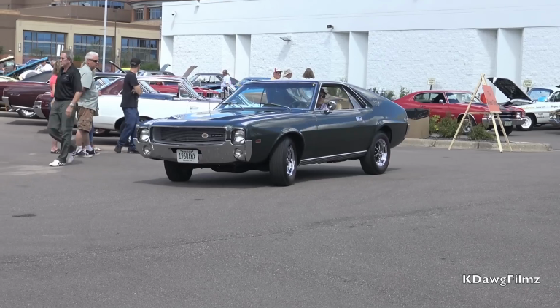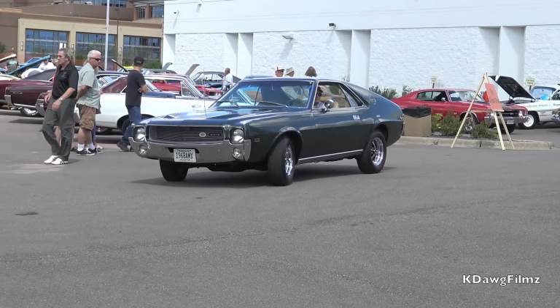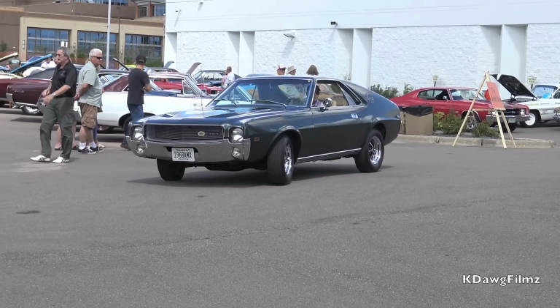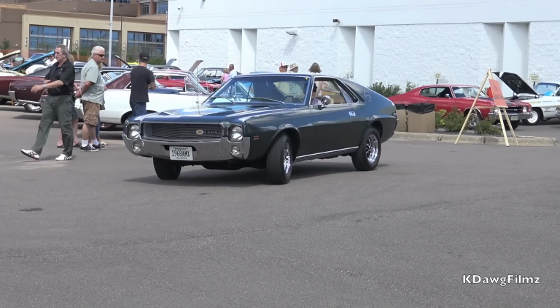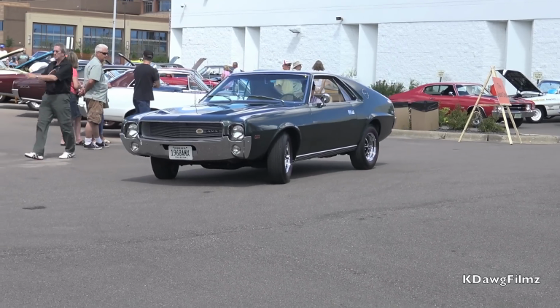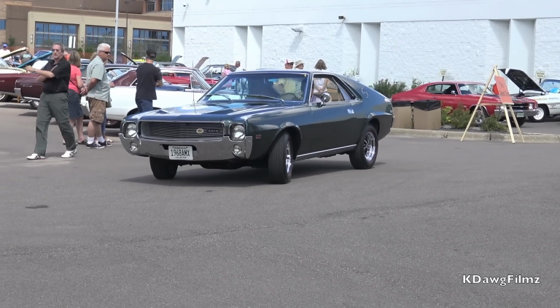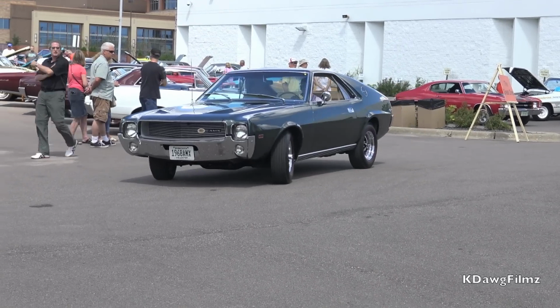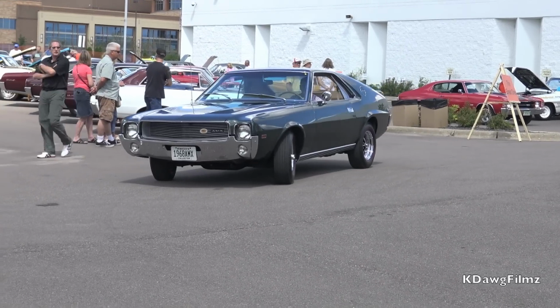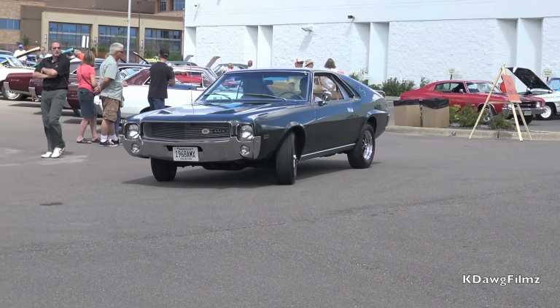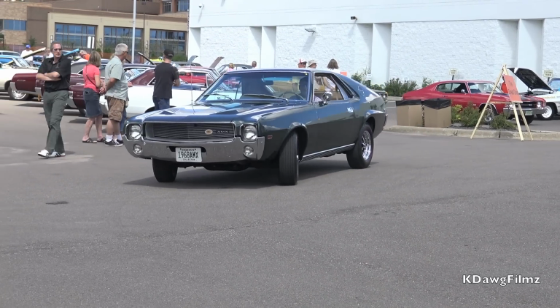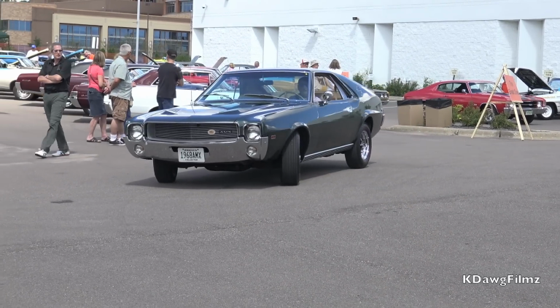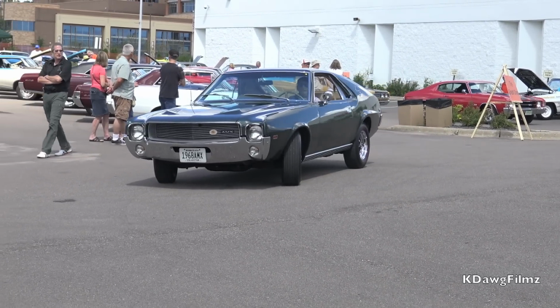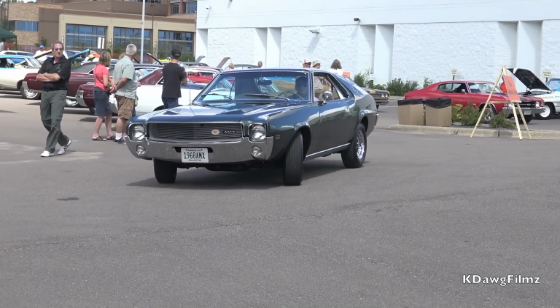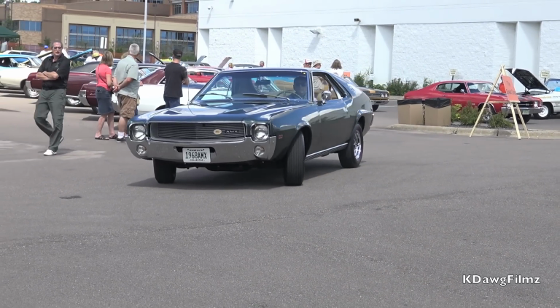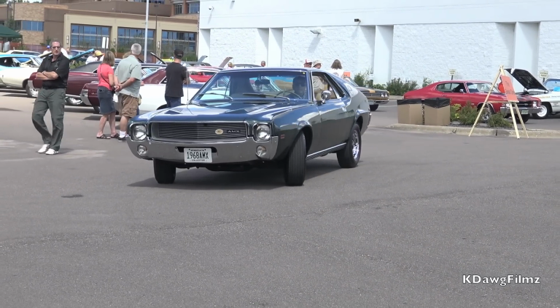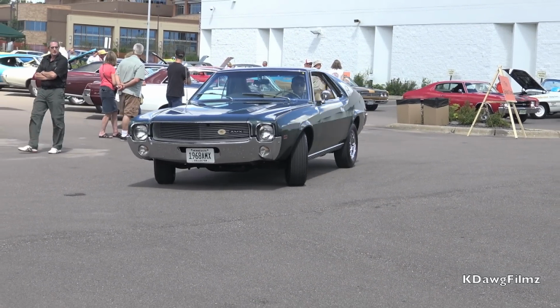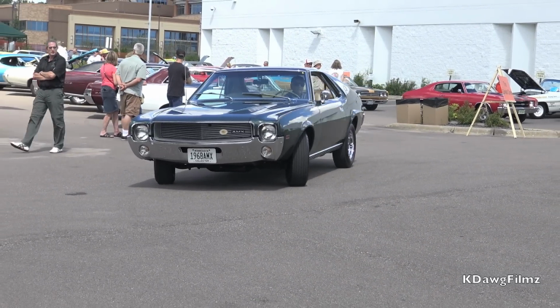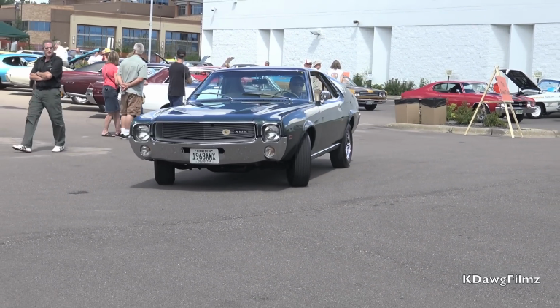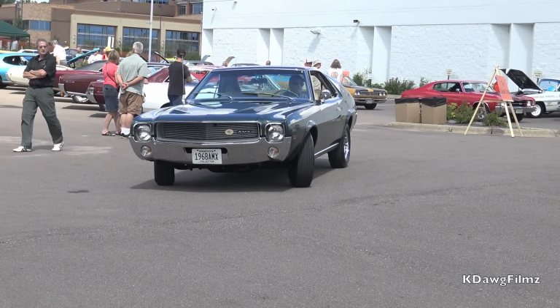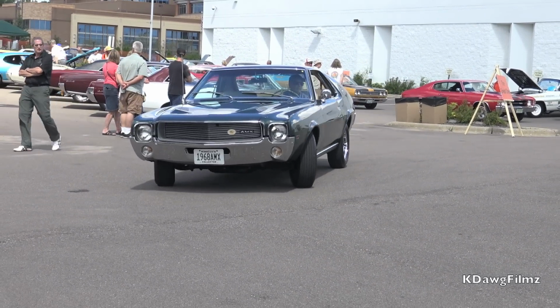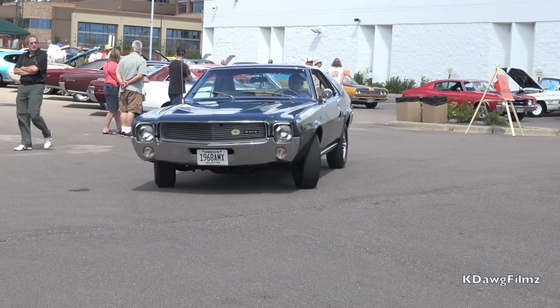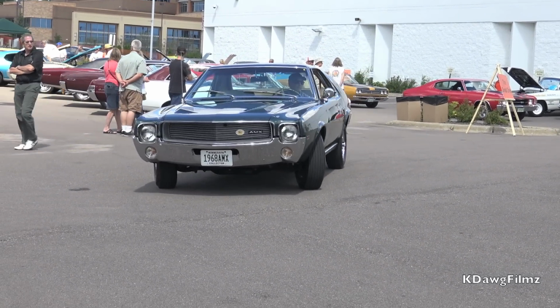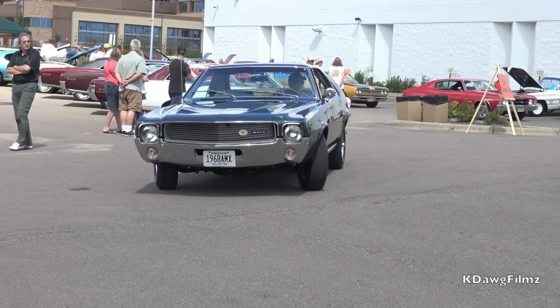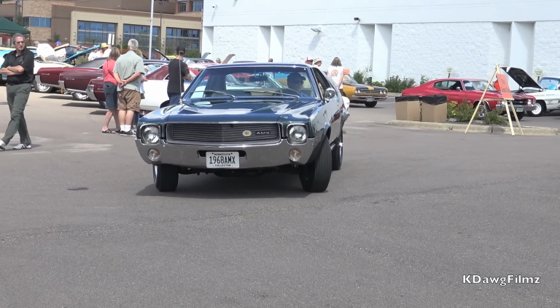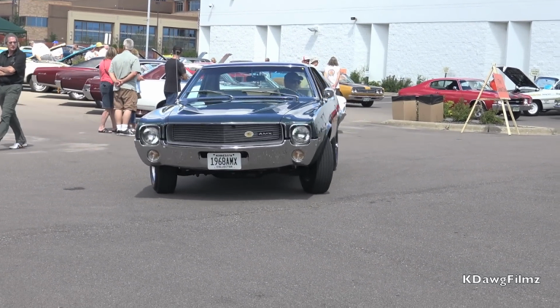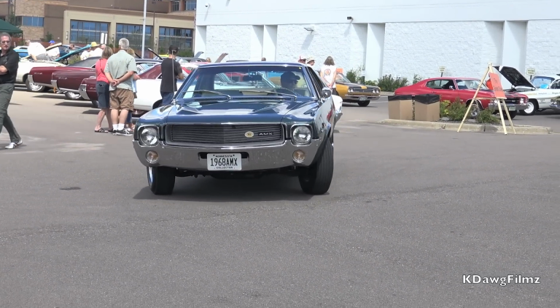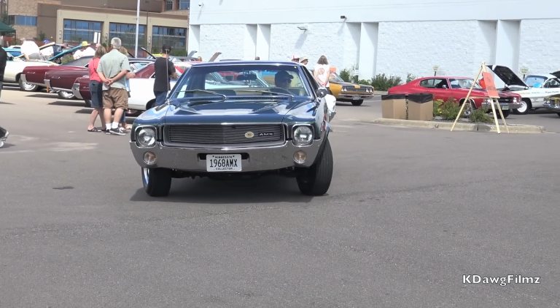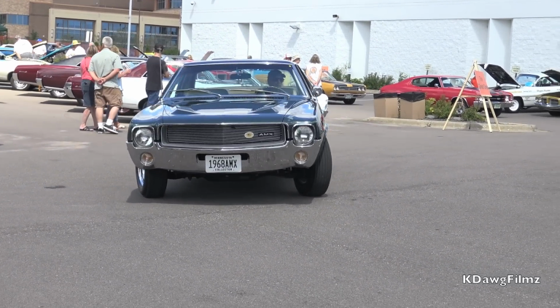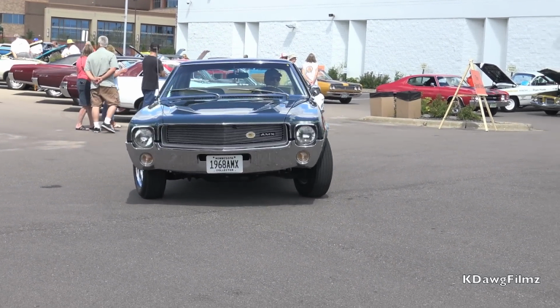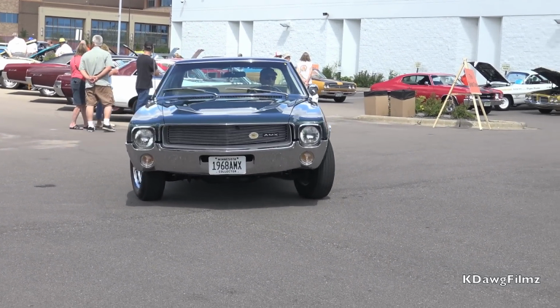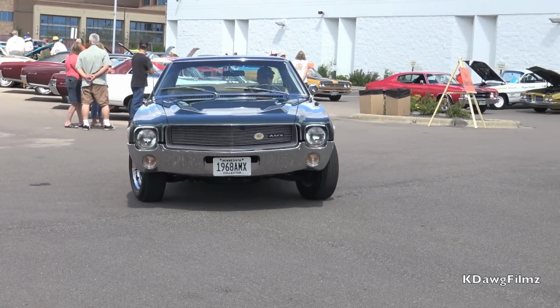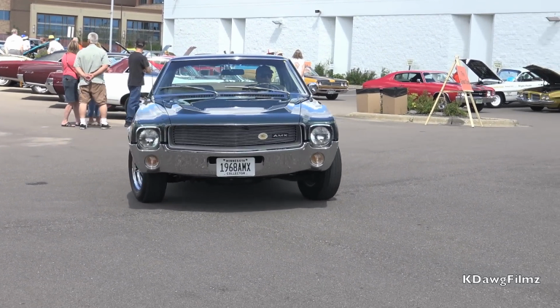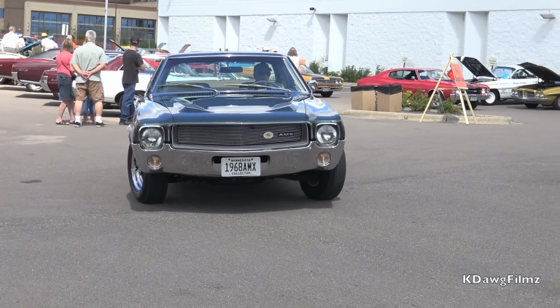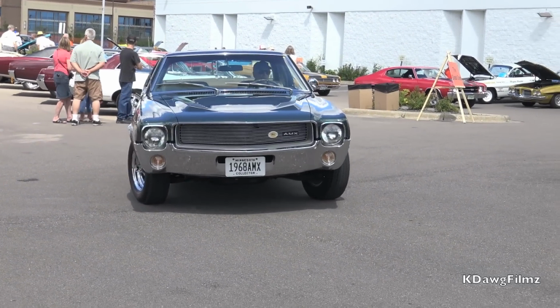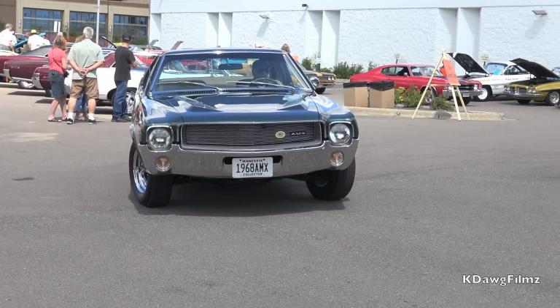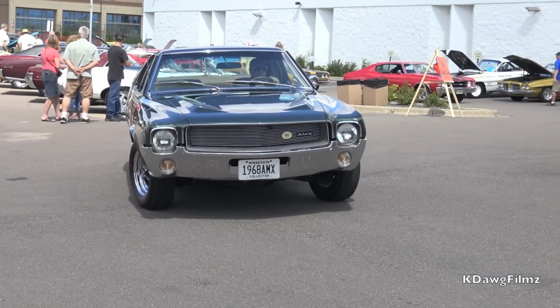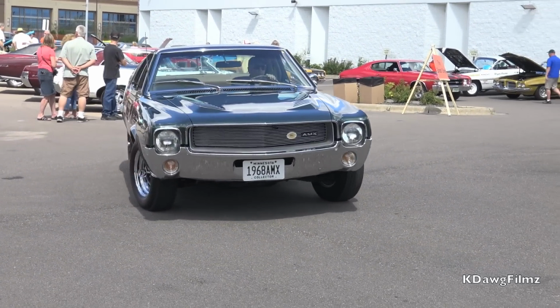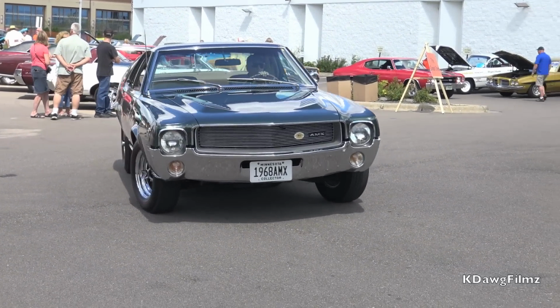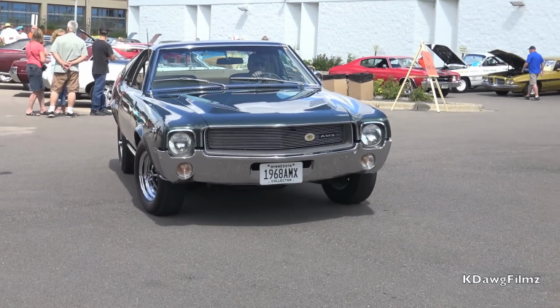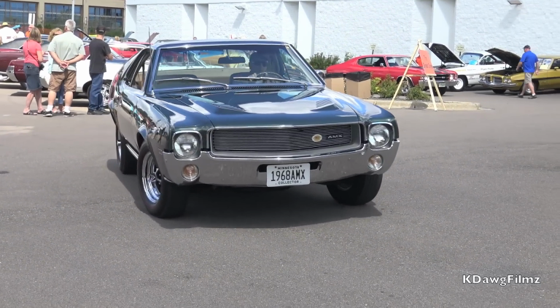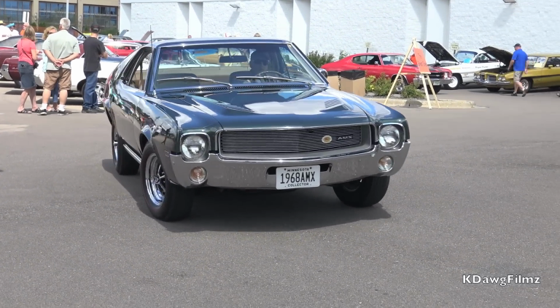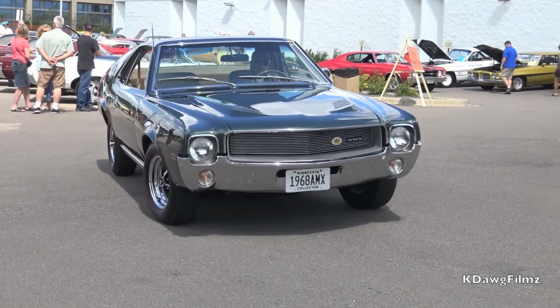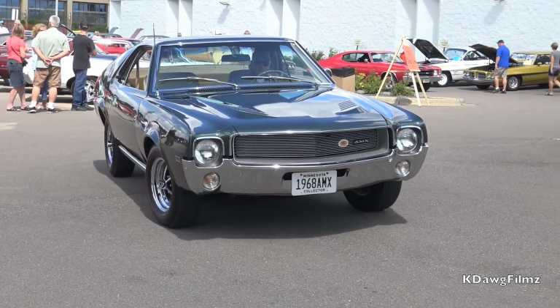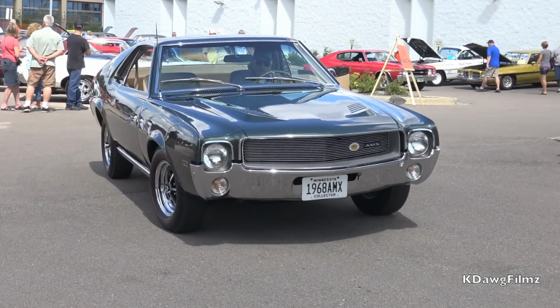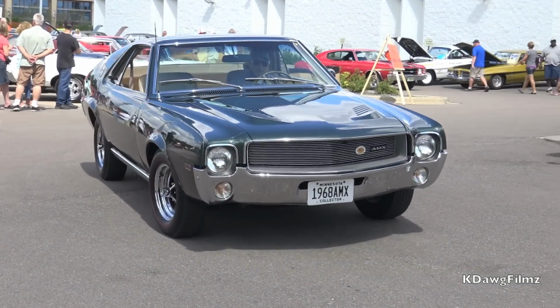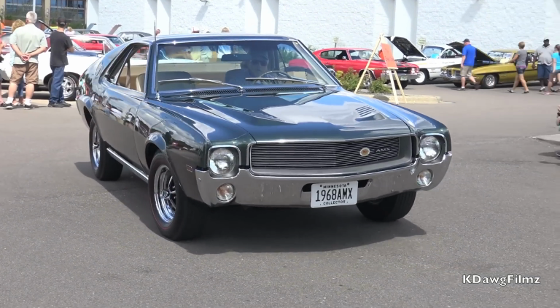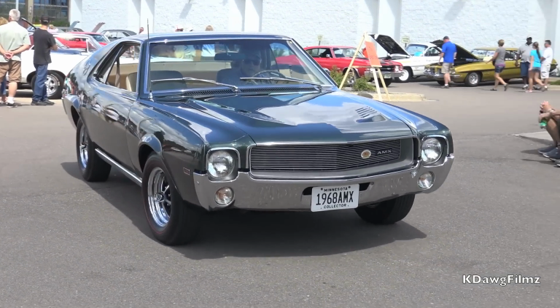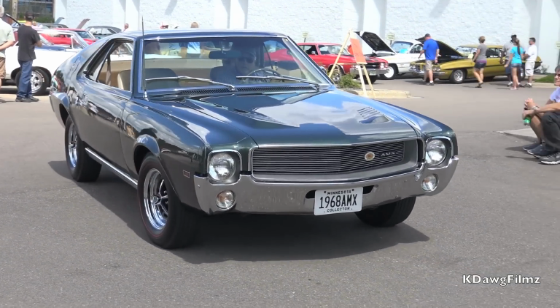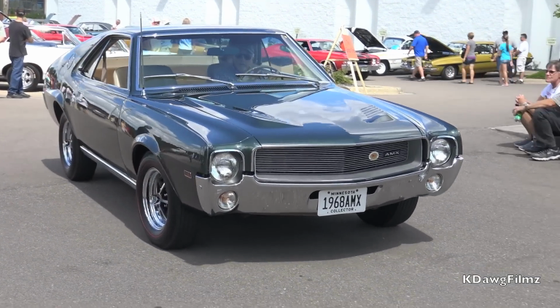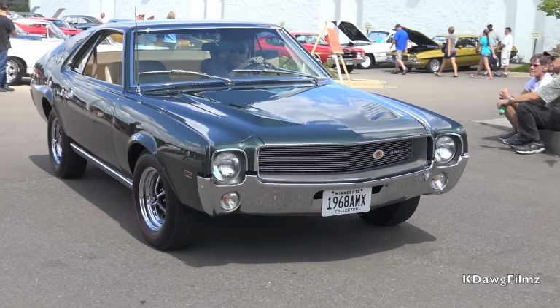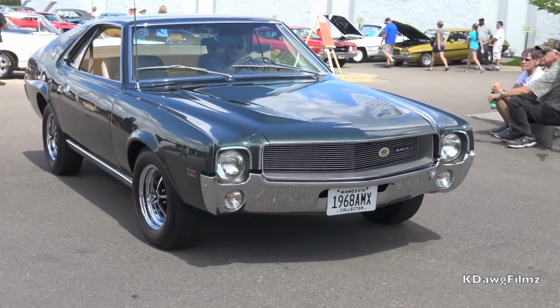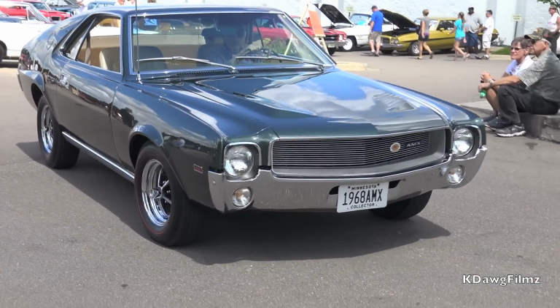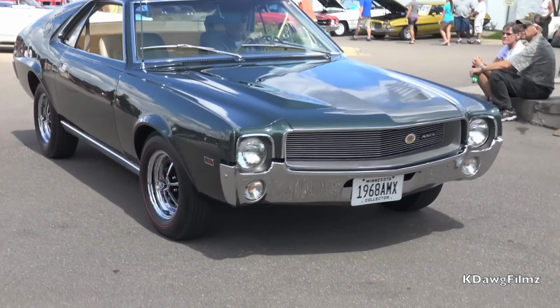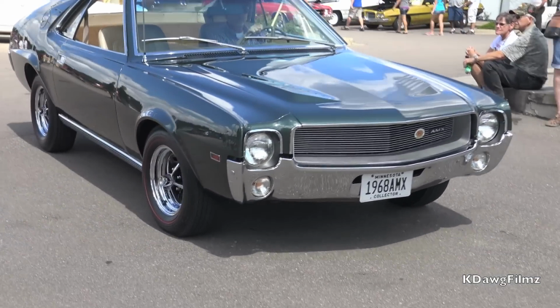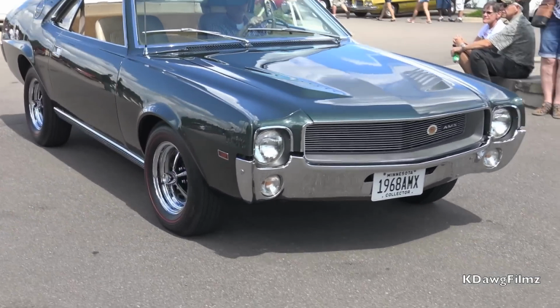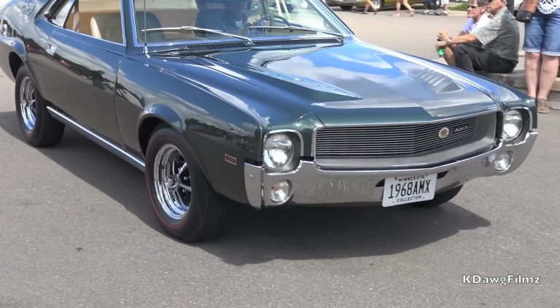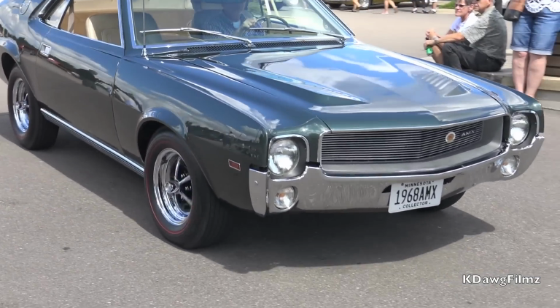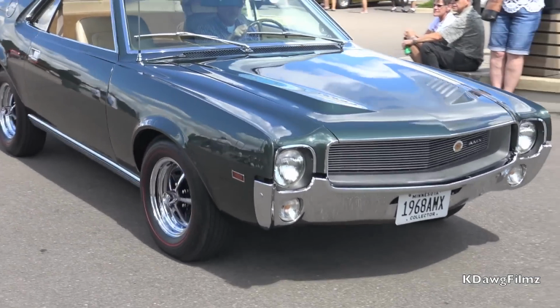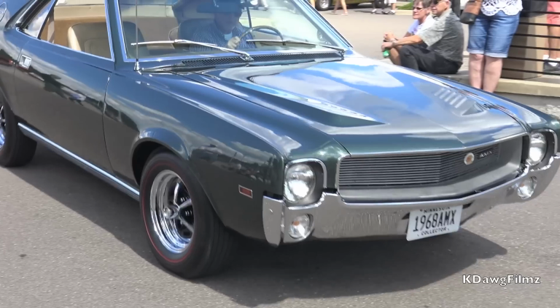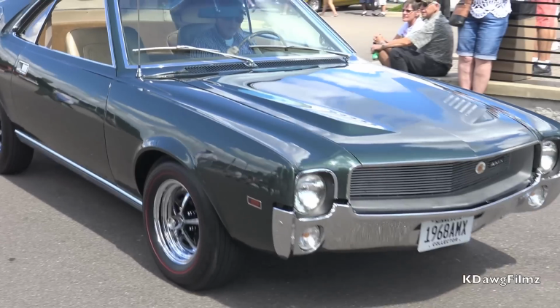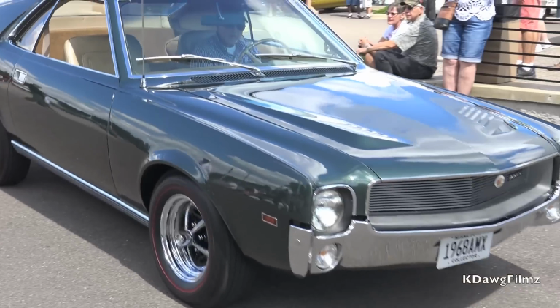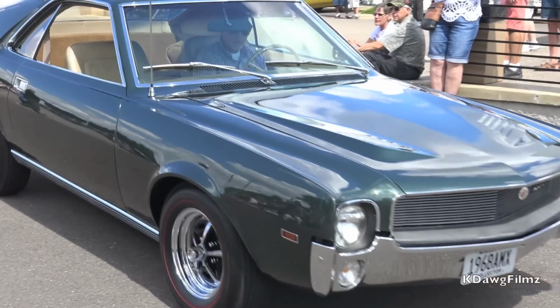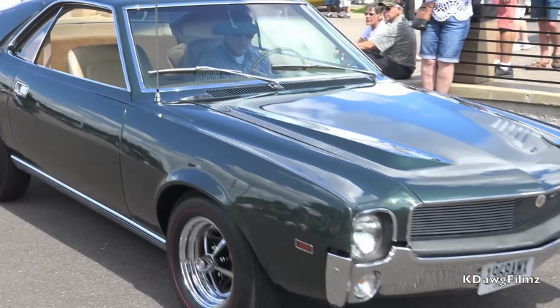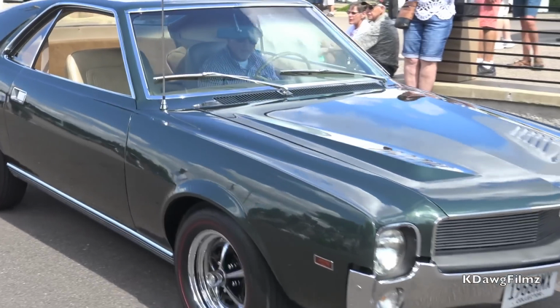I was thrilled in 1968, and I'm still thrilled to have it now in 2016. Thank you.